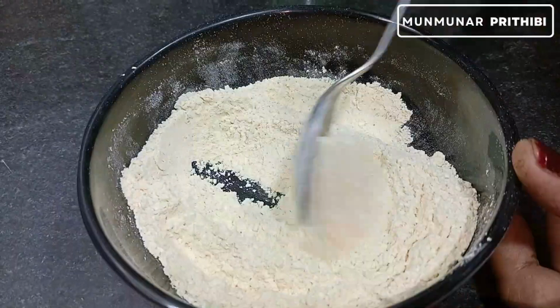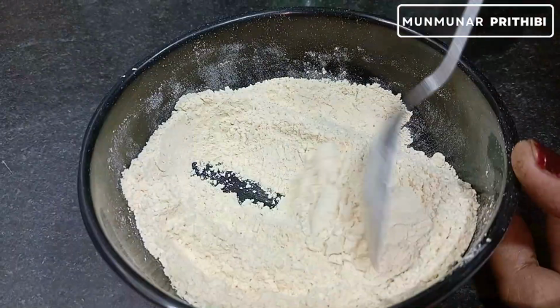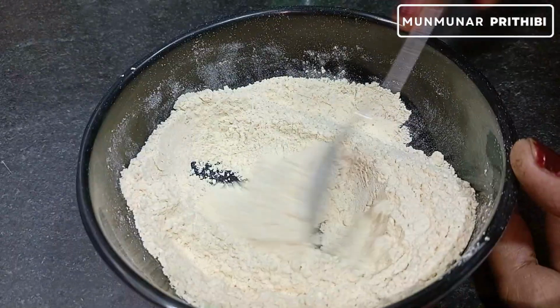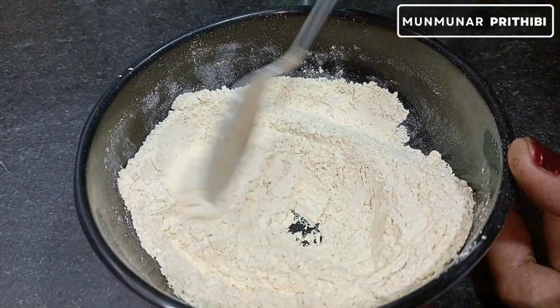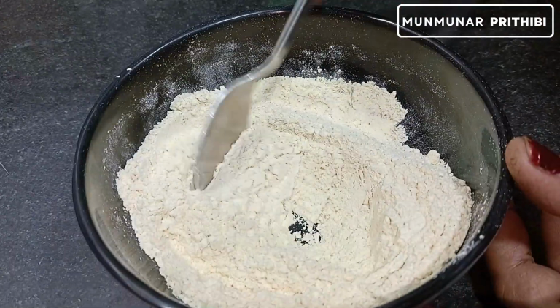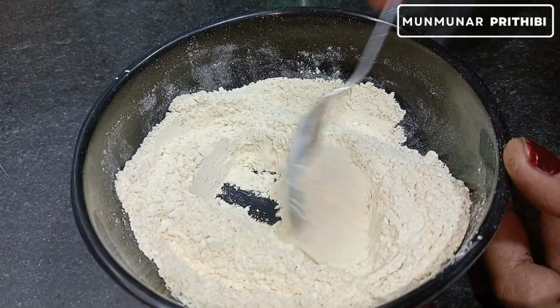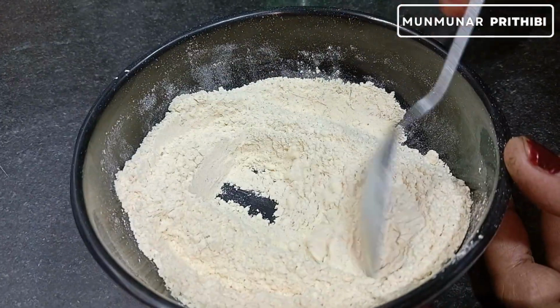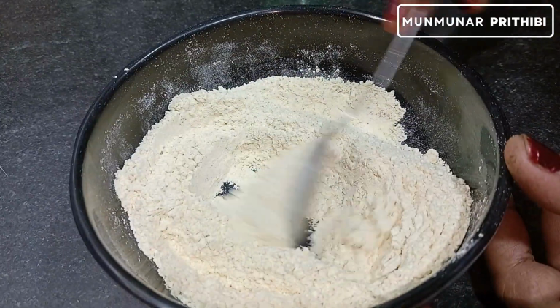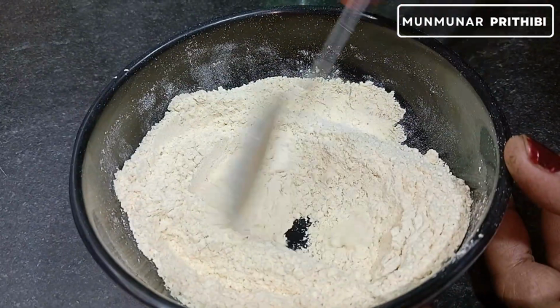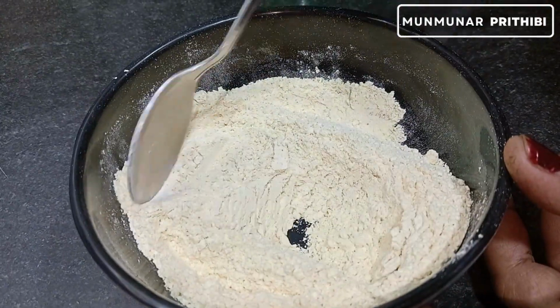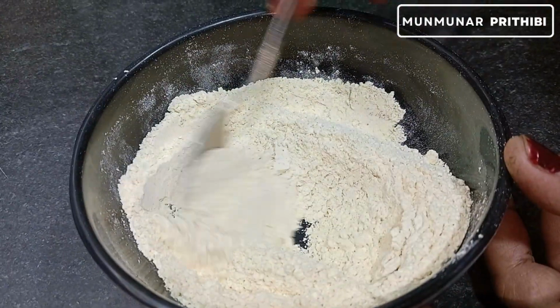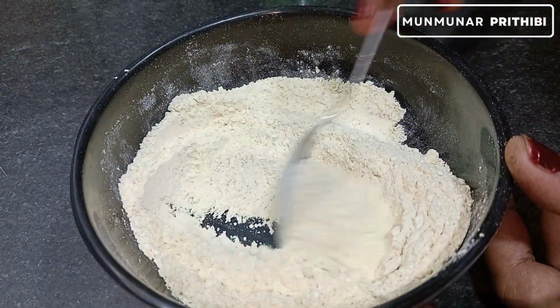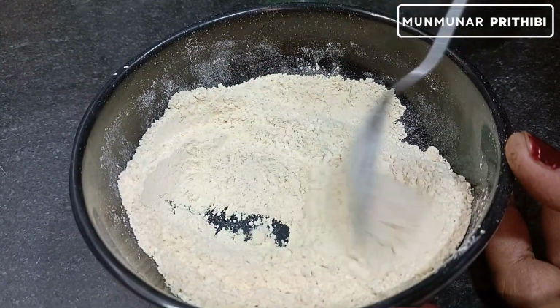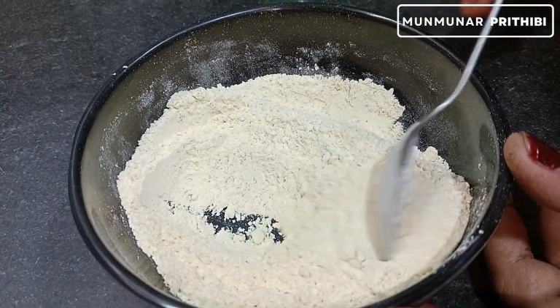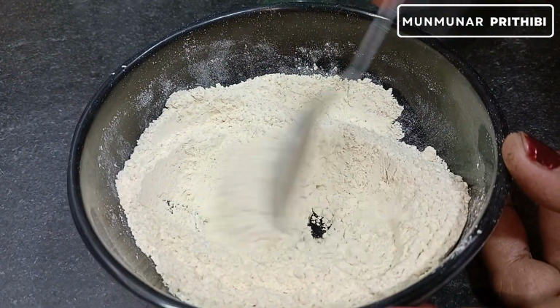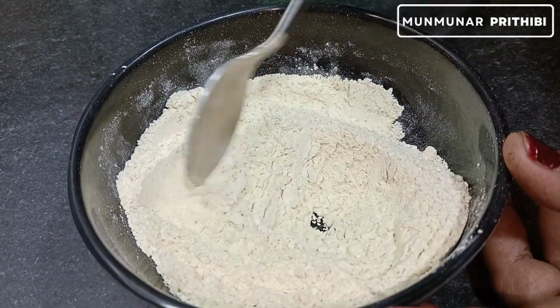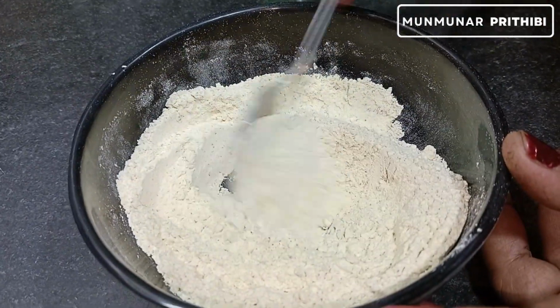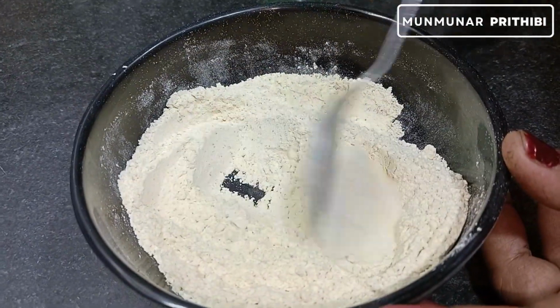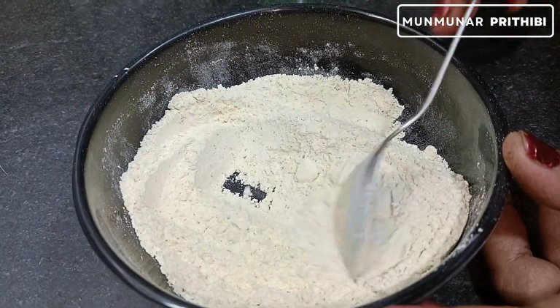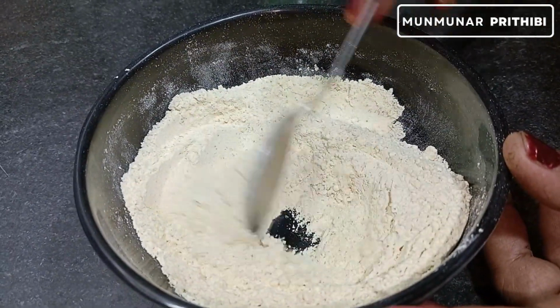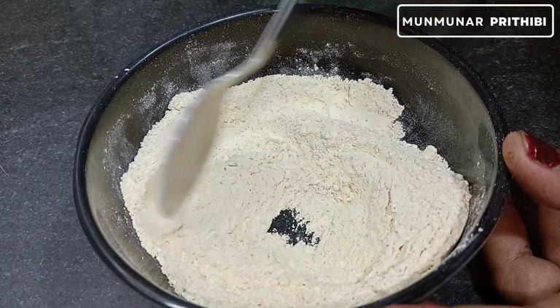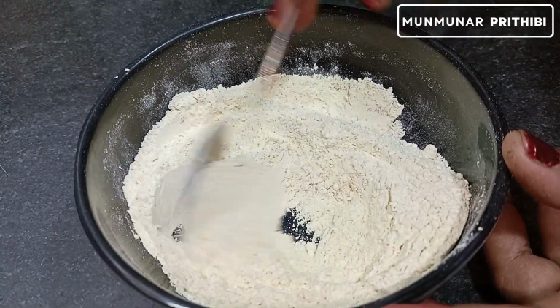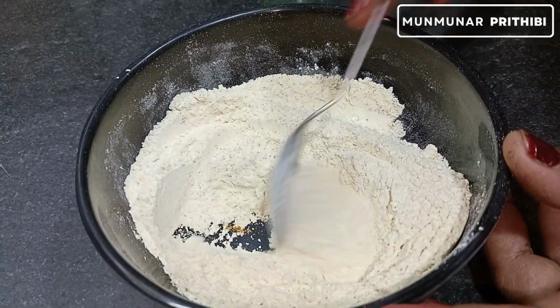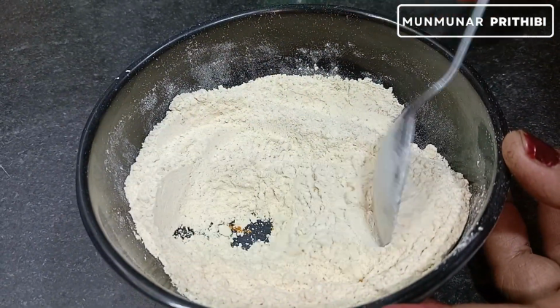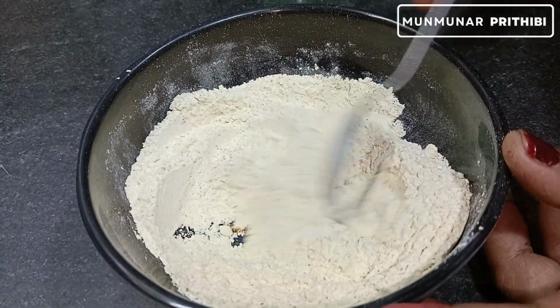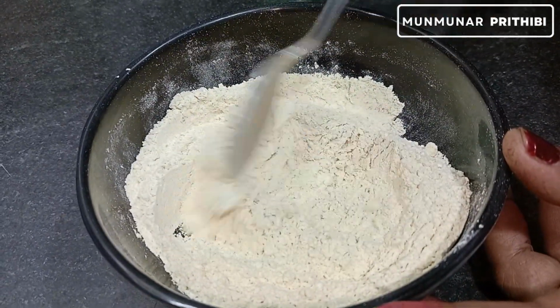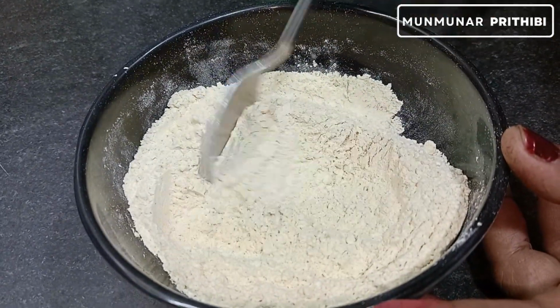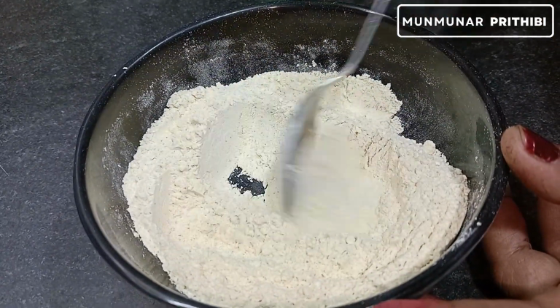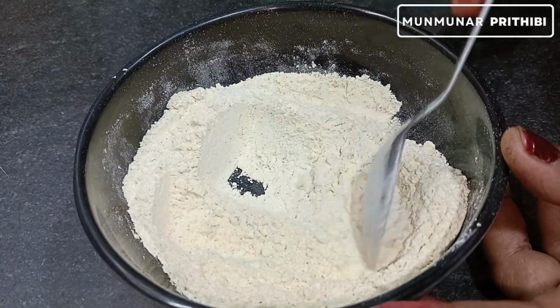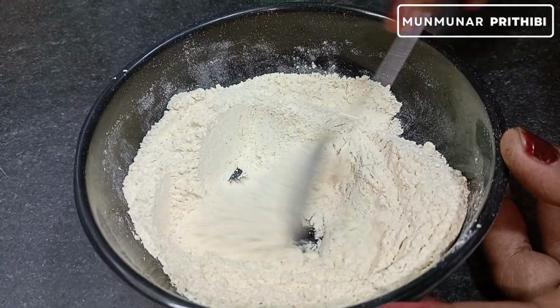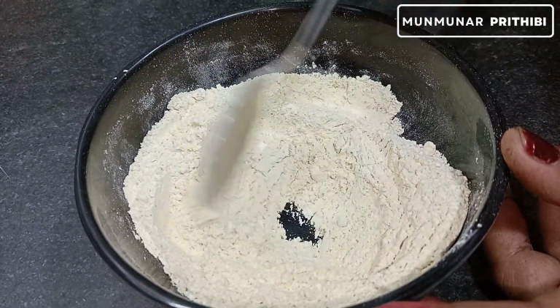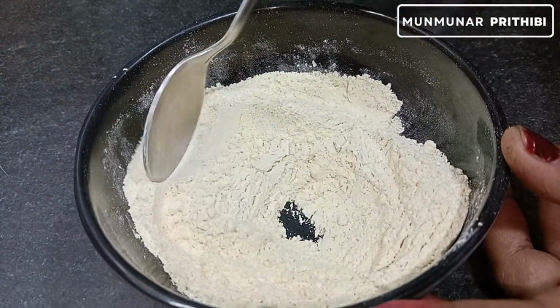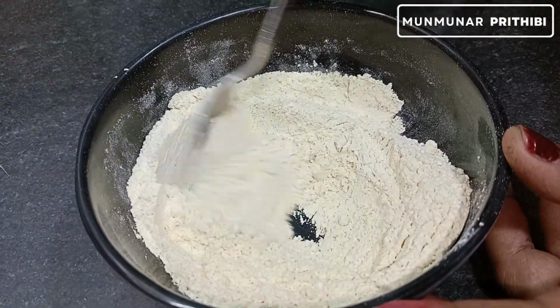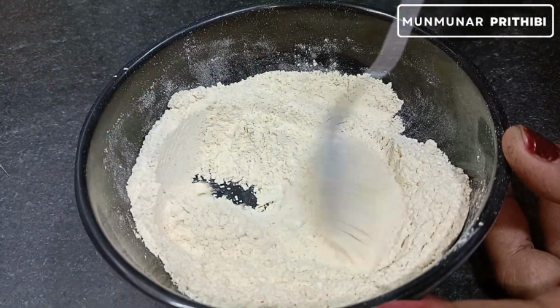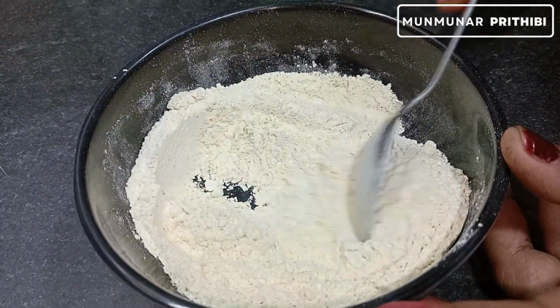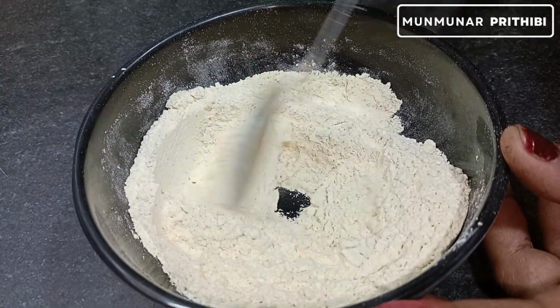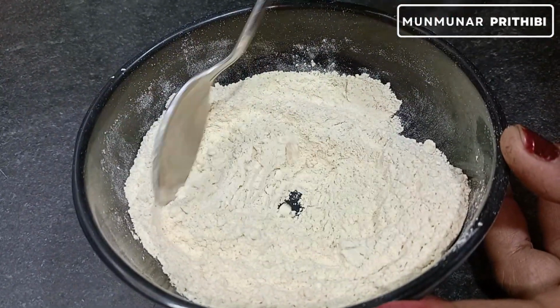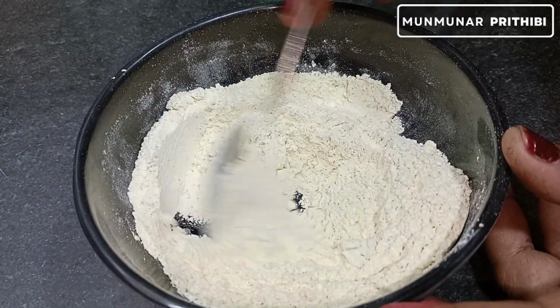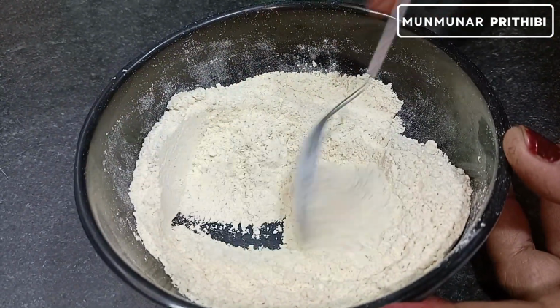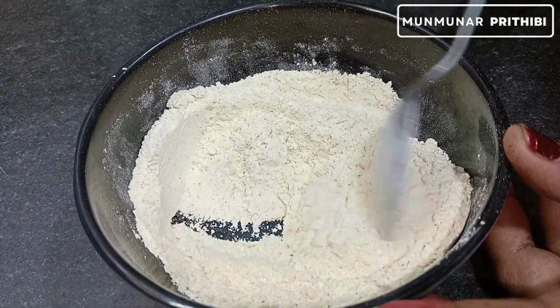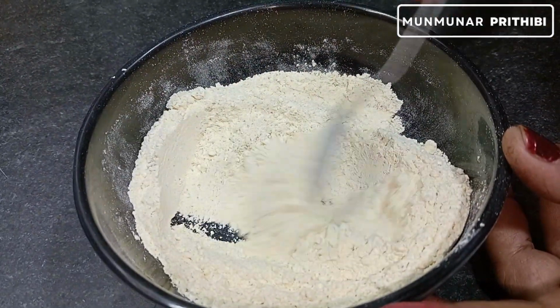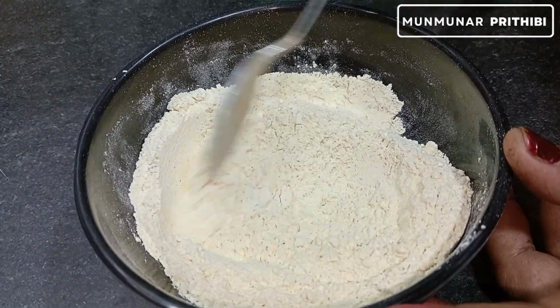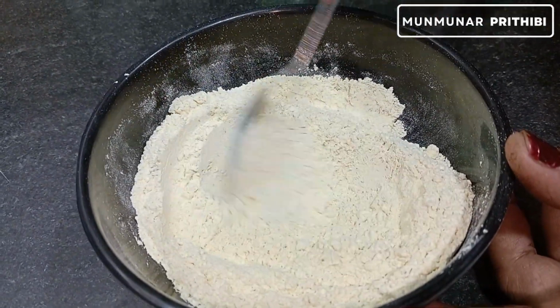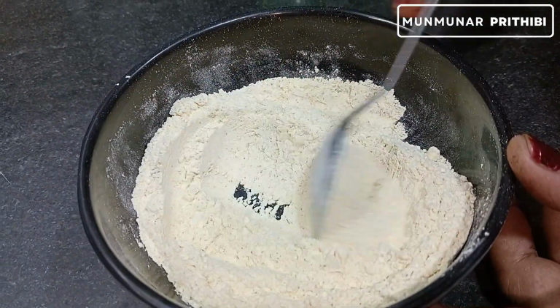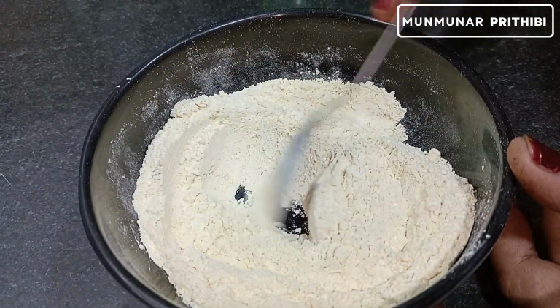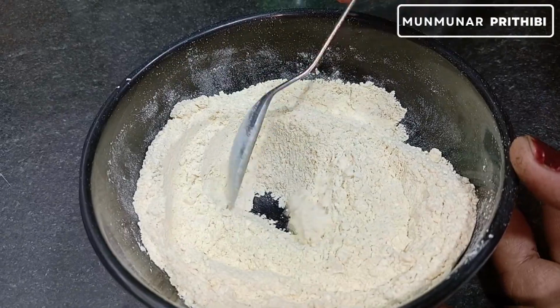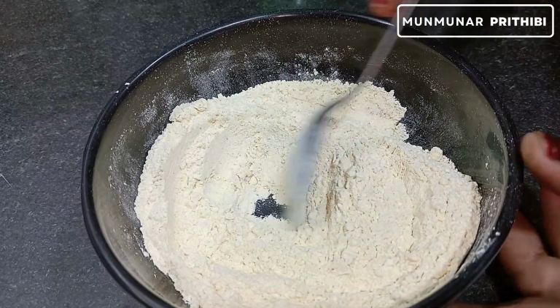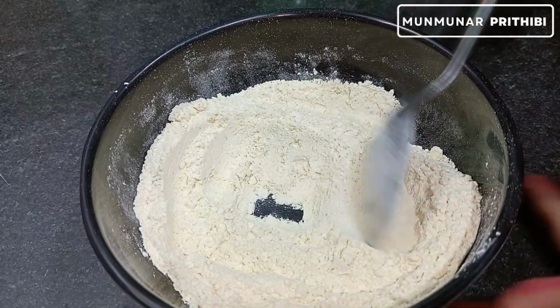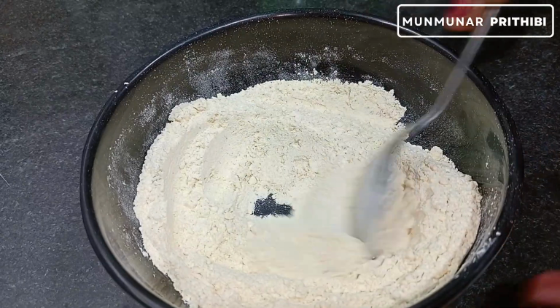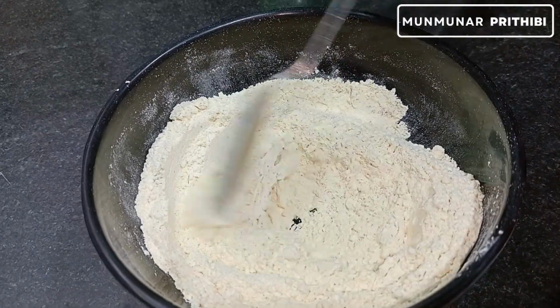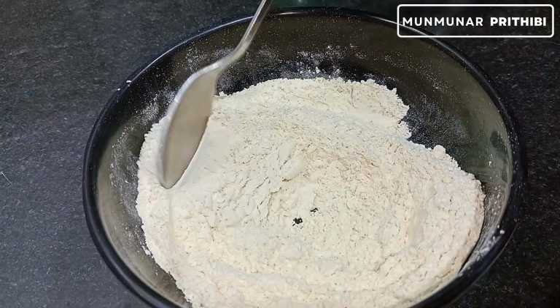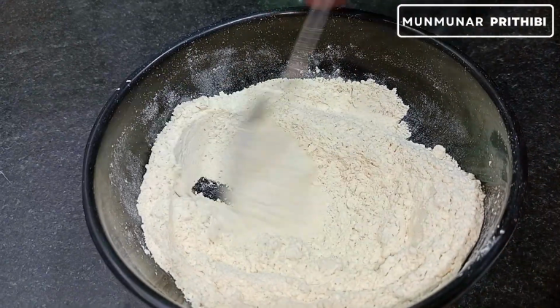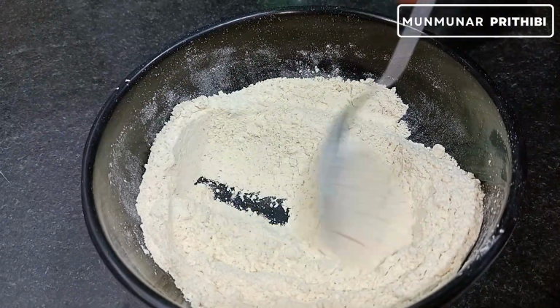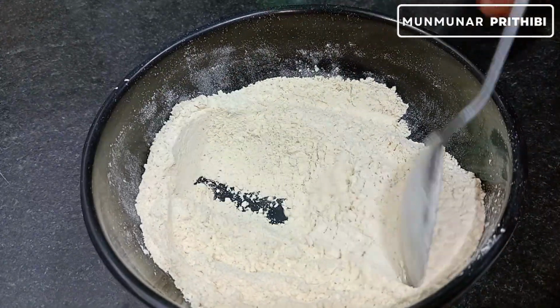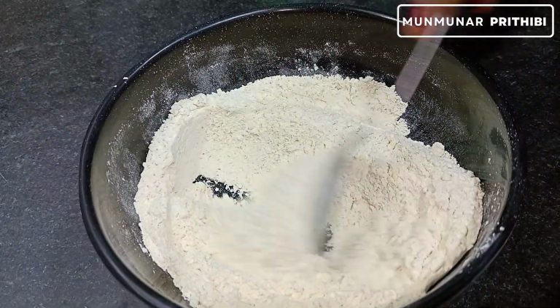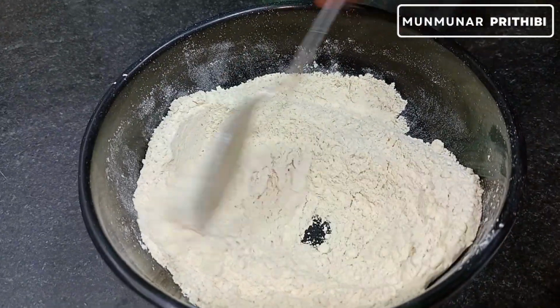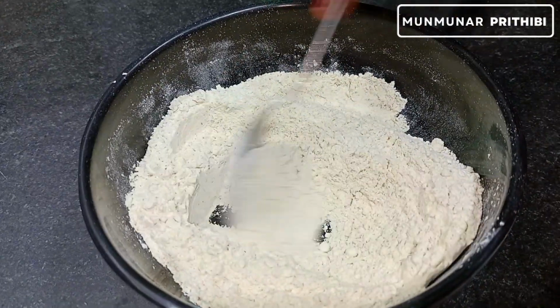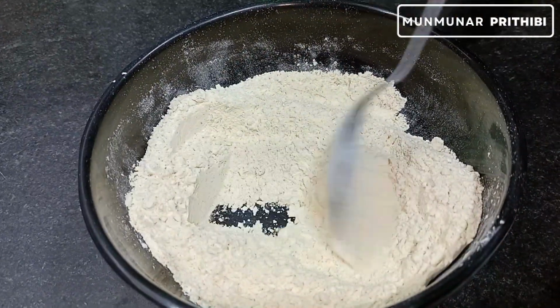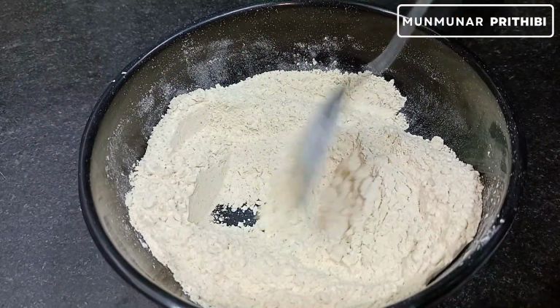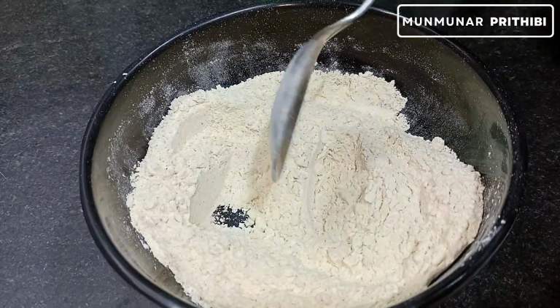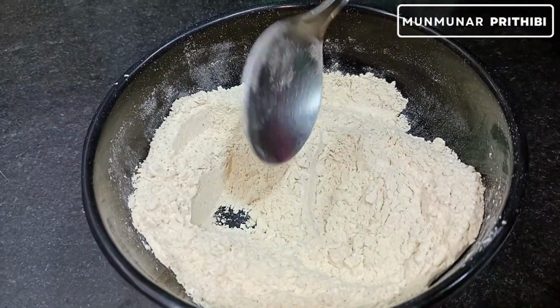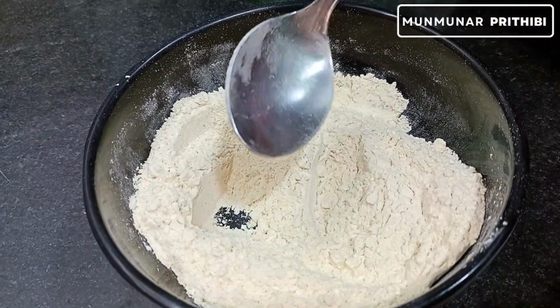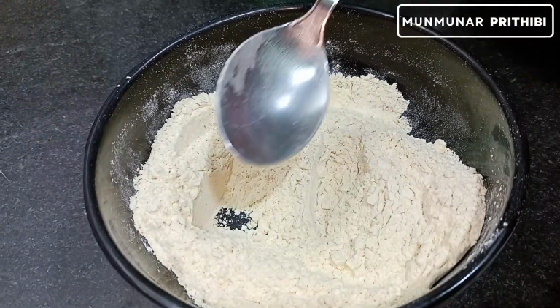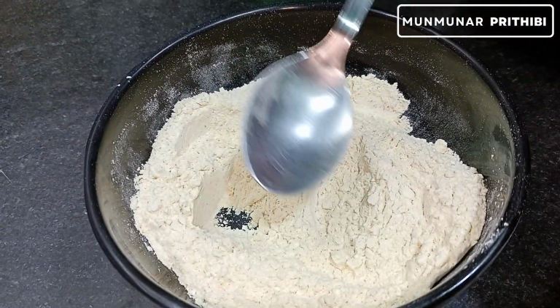She is using the milk. Measure the egg and the egg. You can make the egg and the egg.